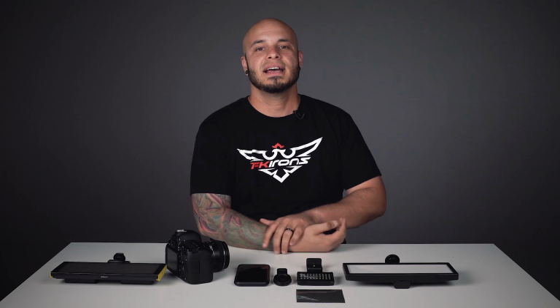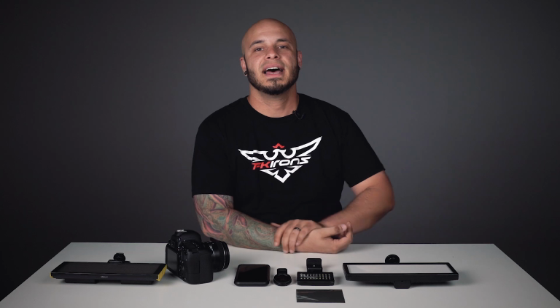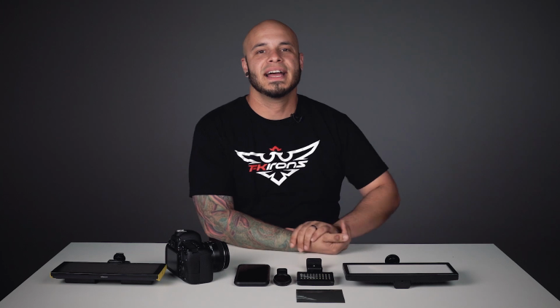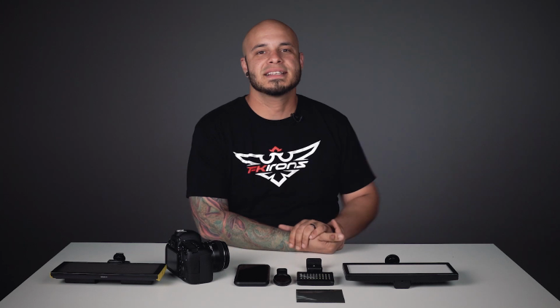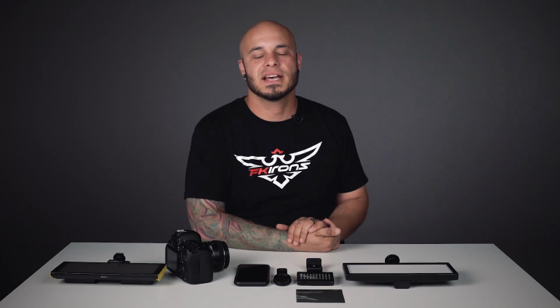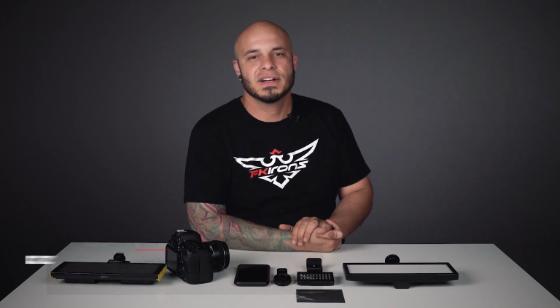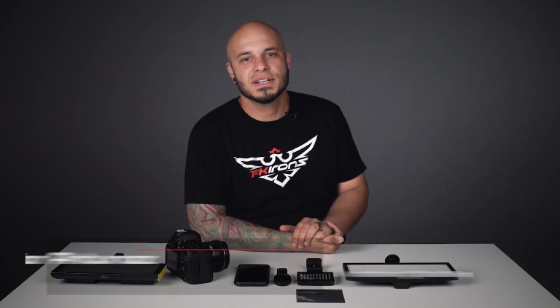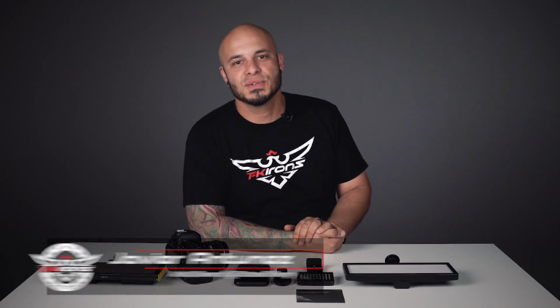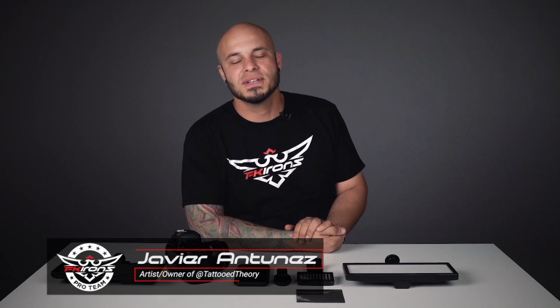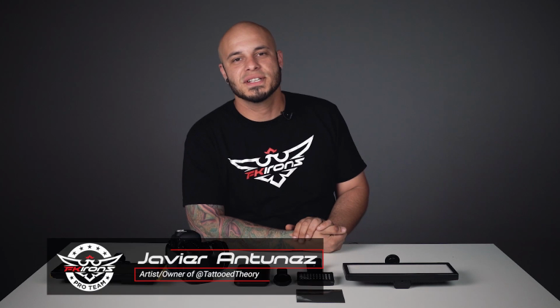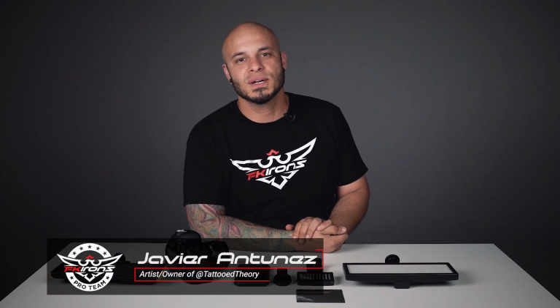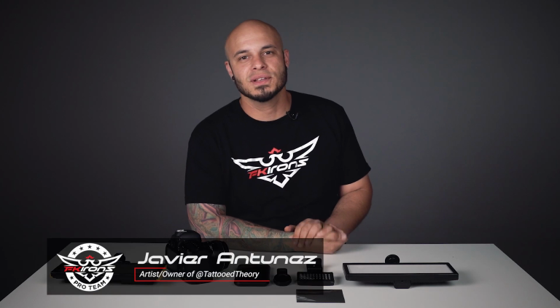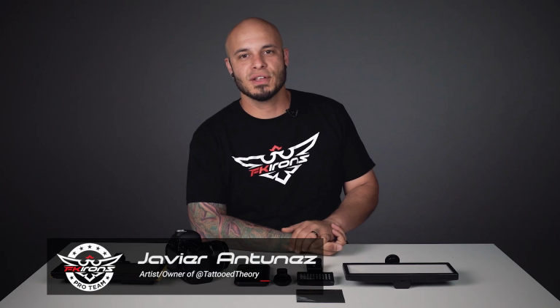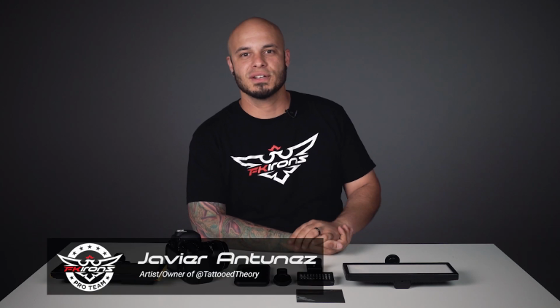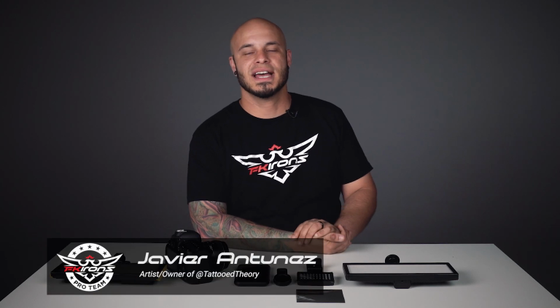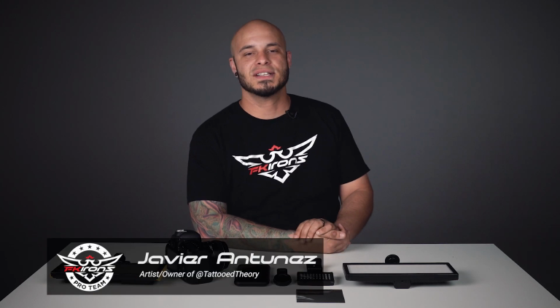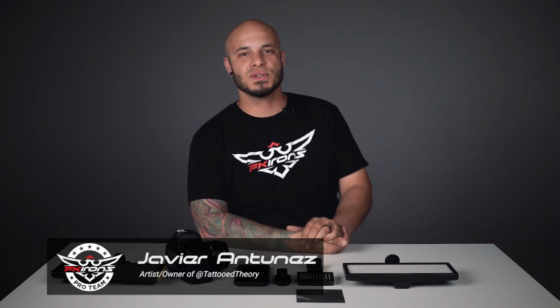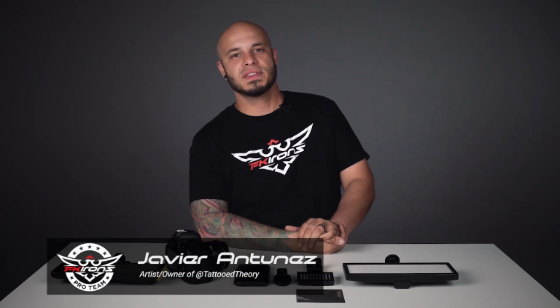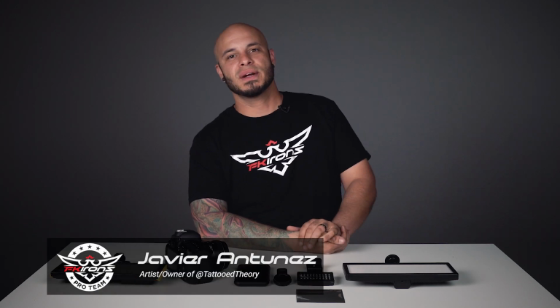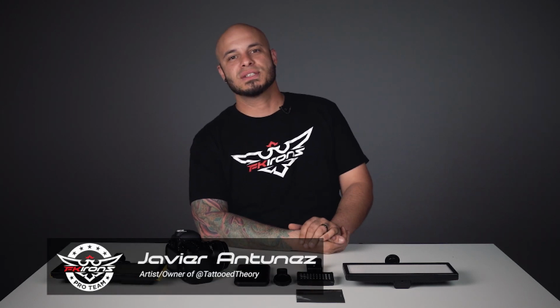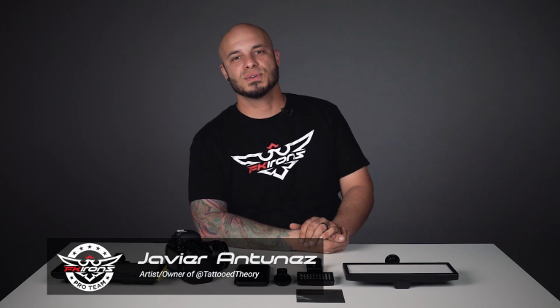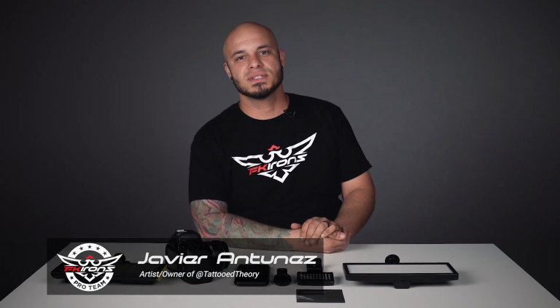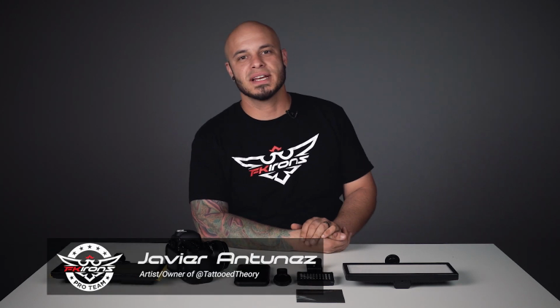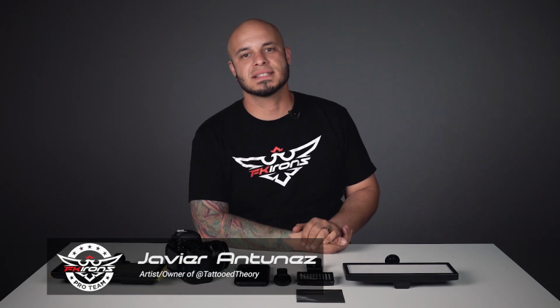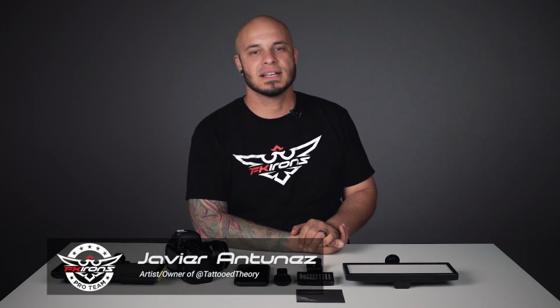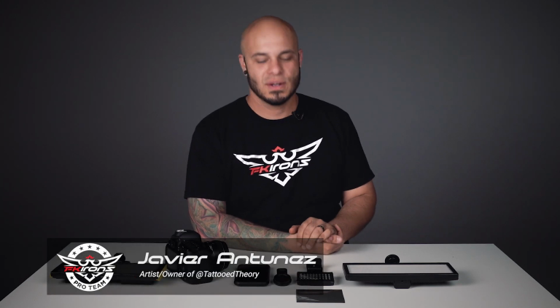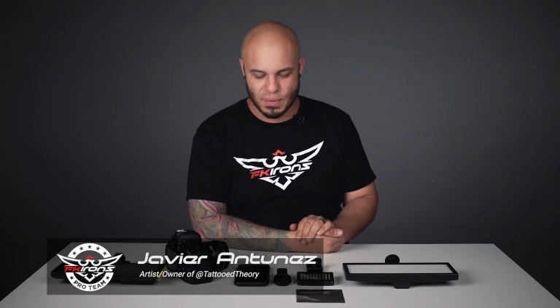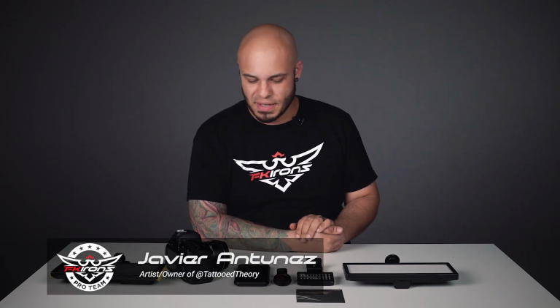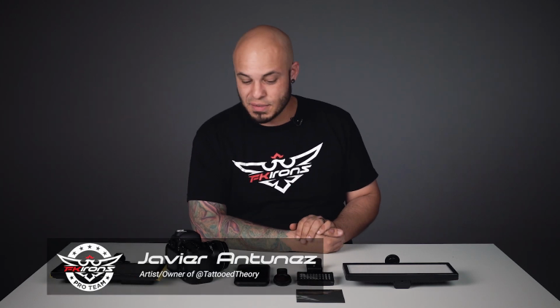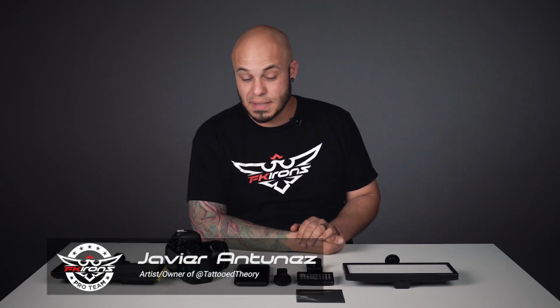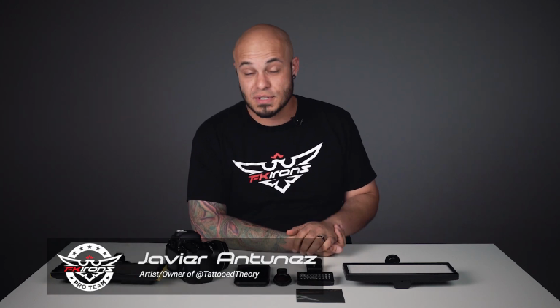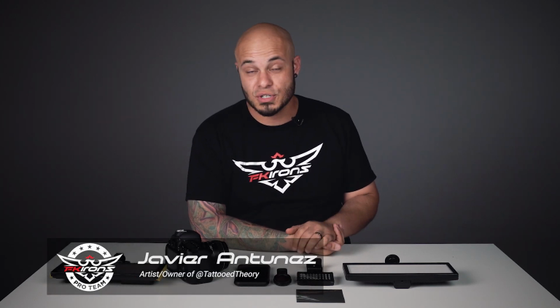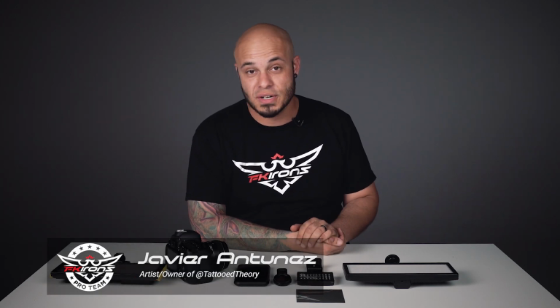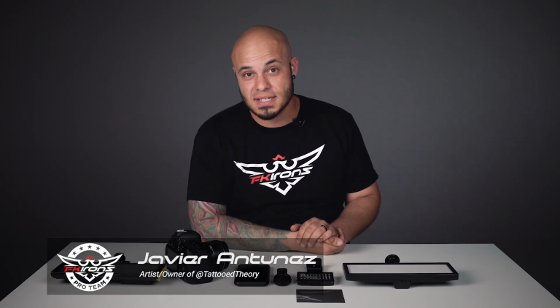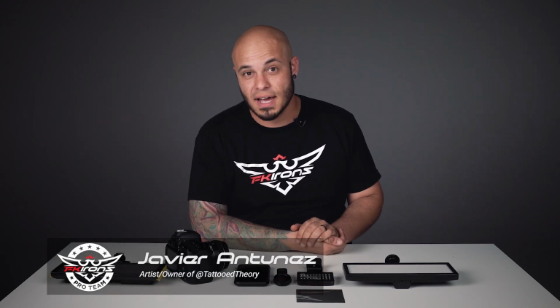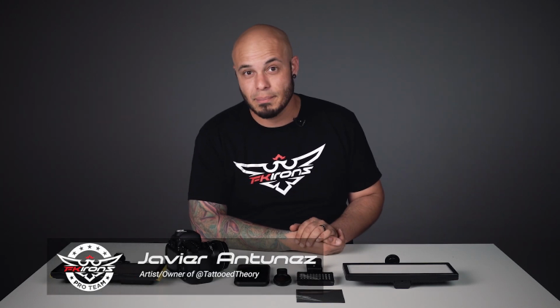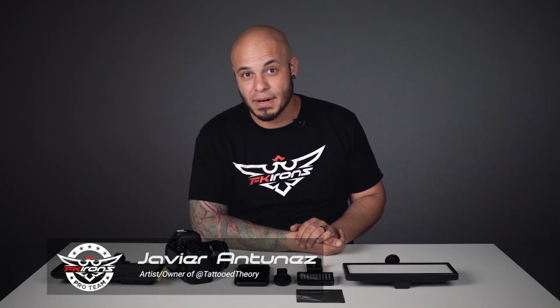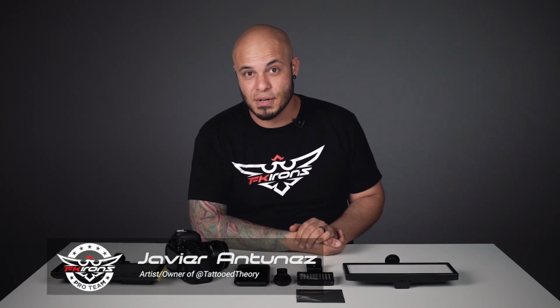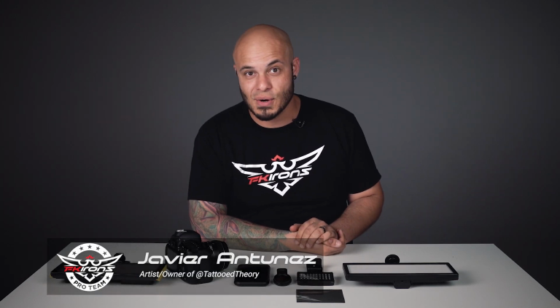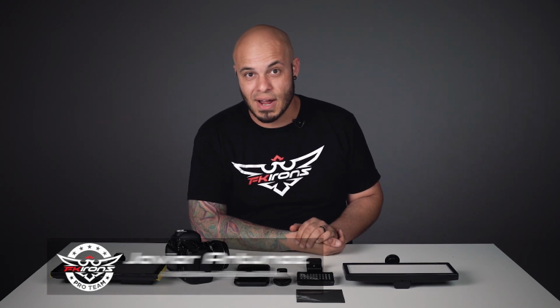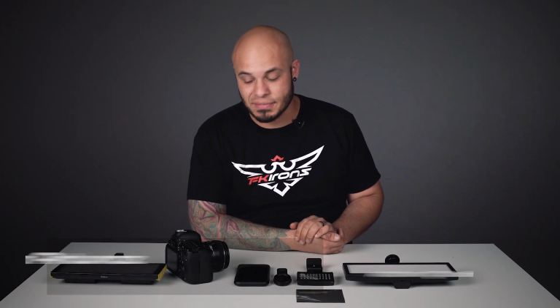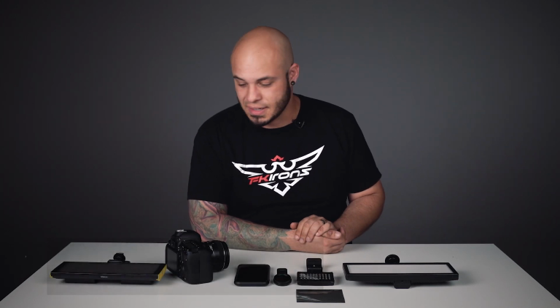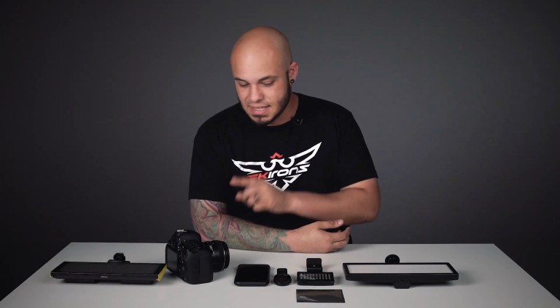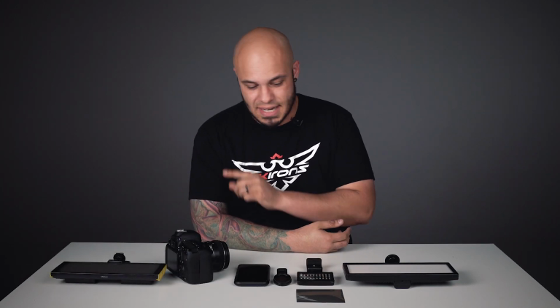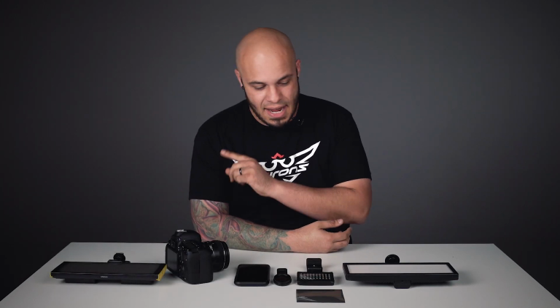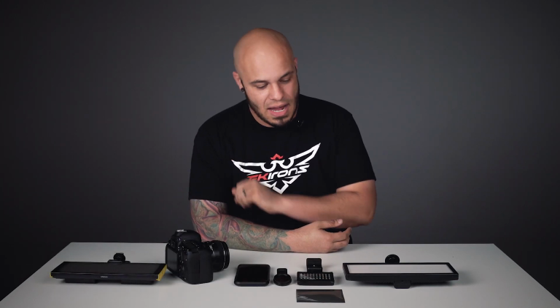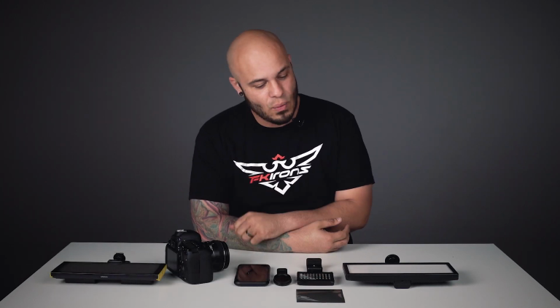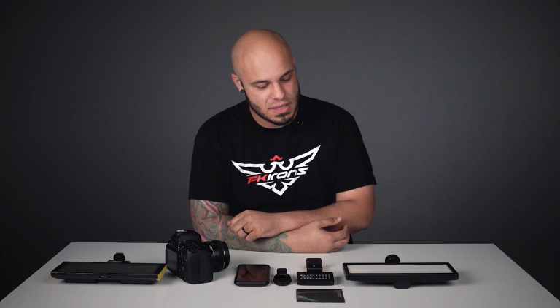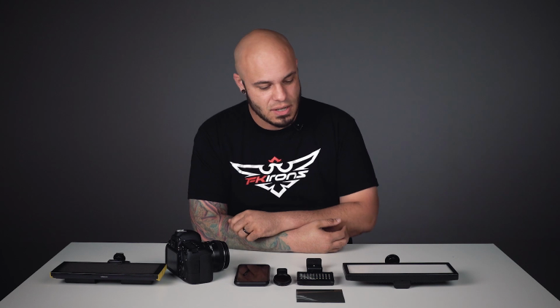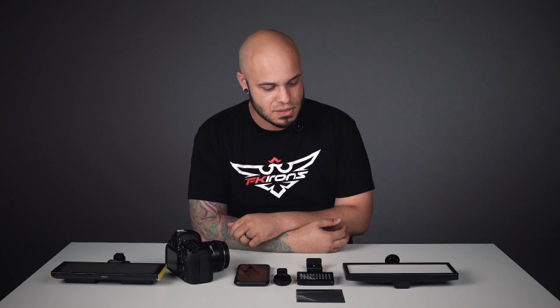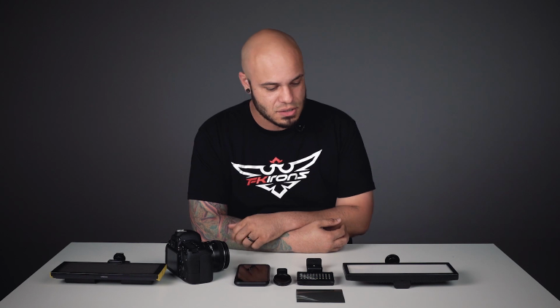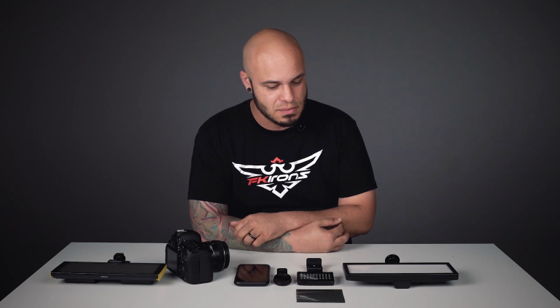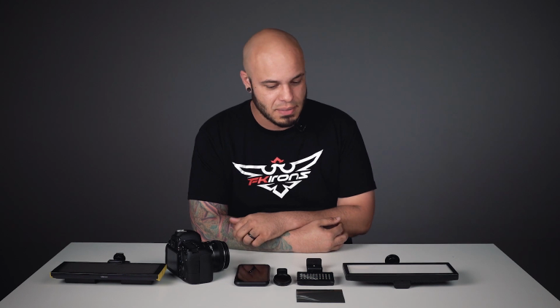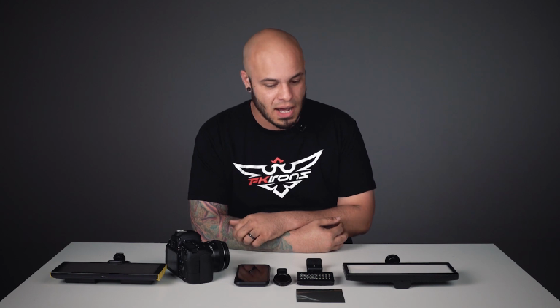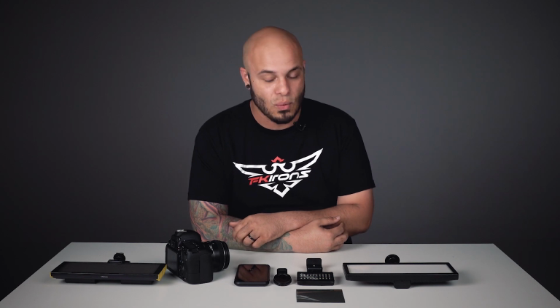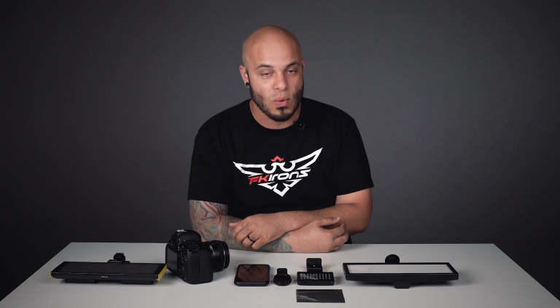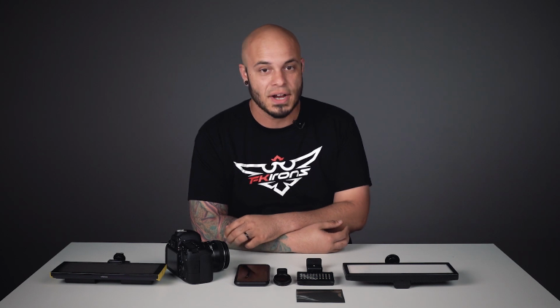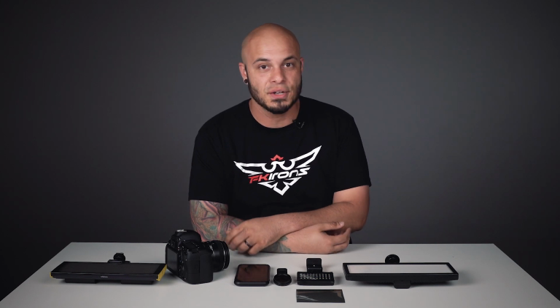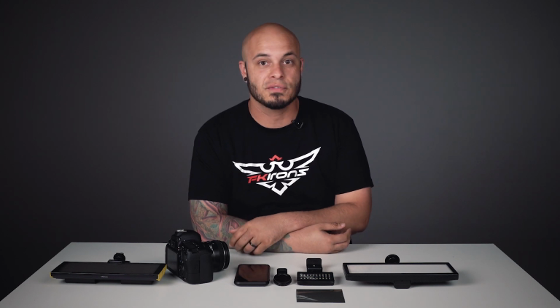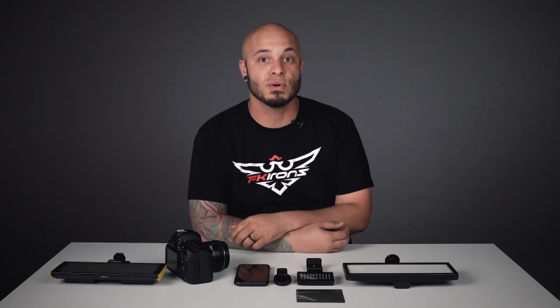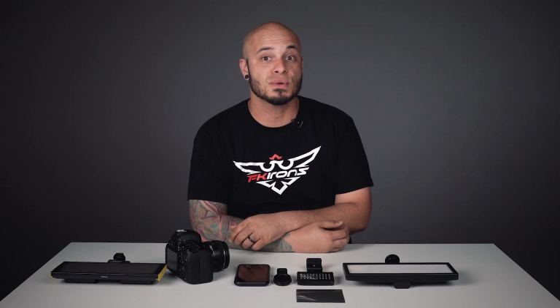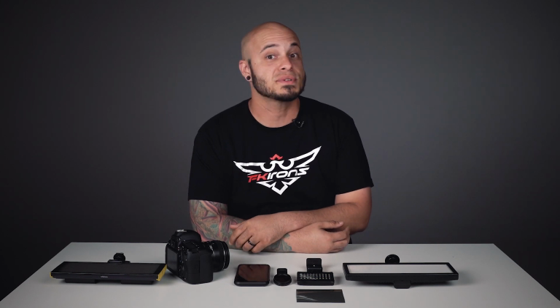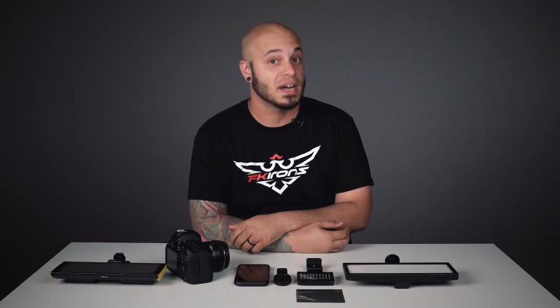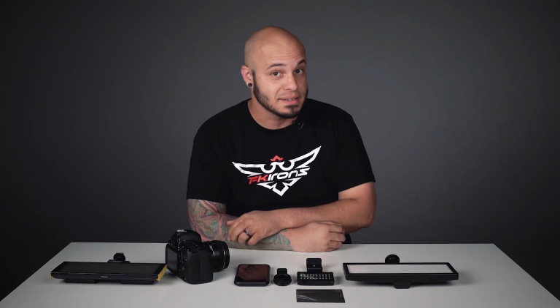Hi guys, Javier Antunes here with another Tattooed Theory Tuesdays, where we give you tips and tricks on how to better your craft. Today I want to talk to you about why your photos suck.